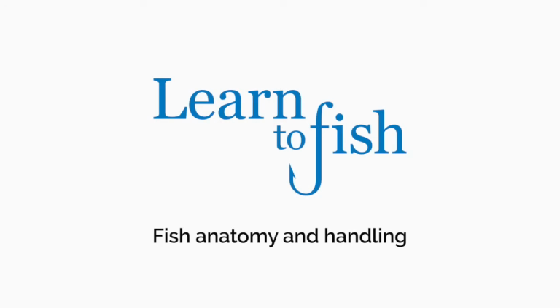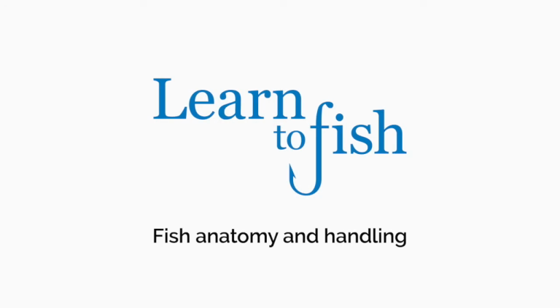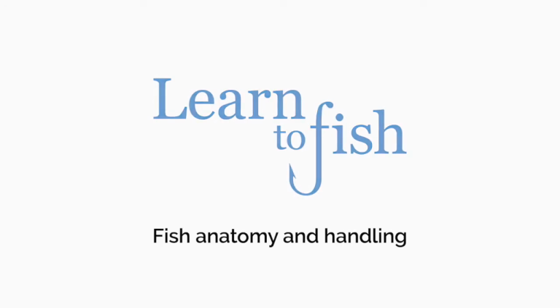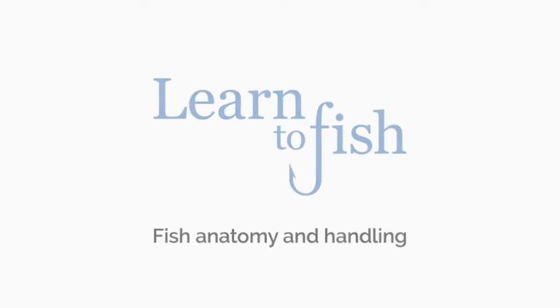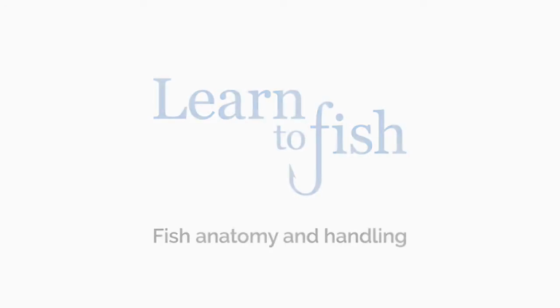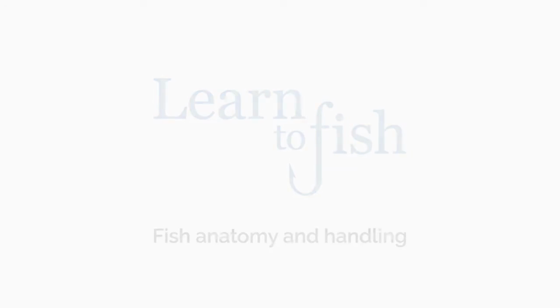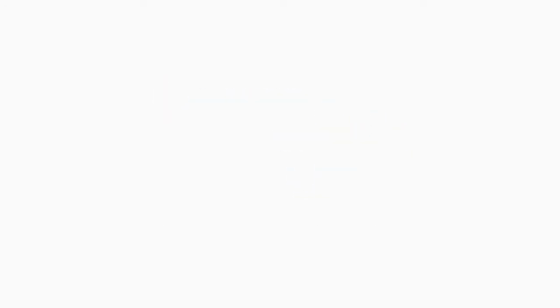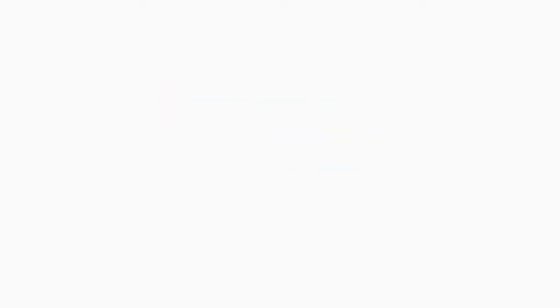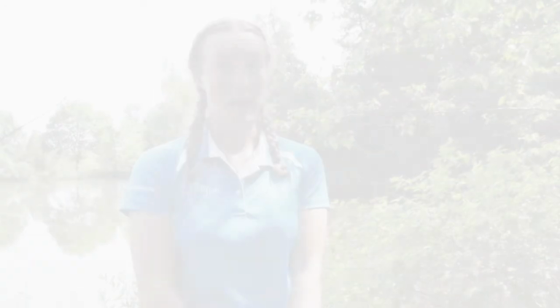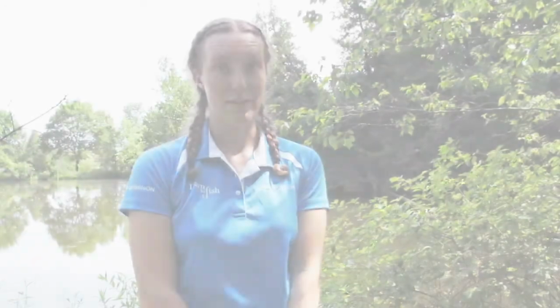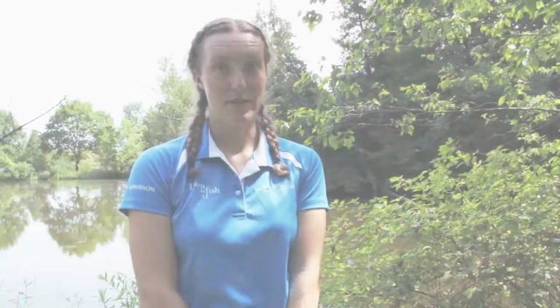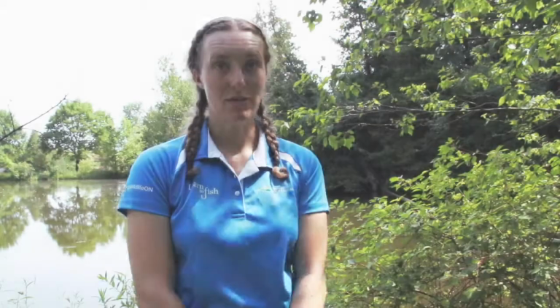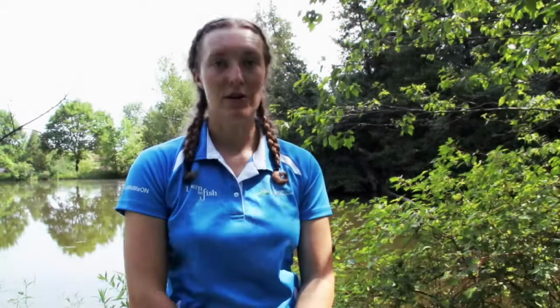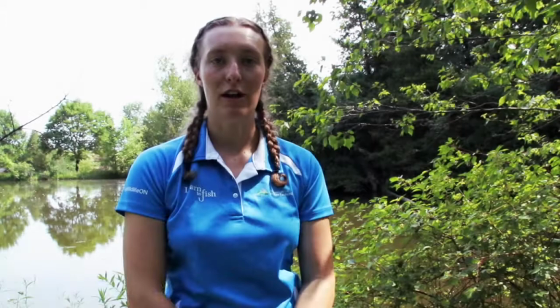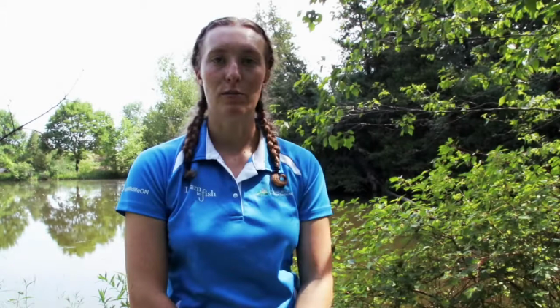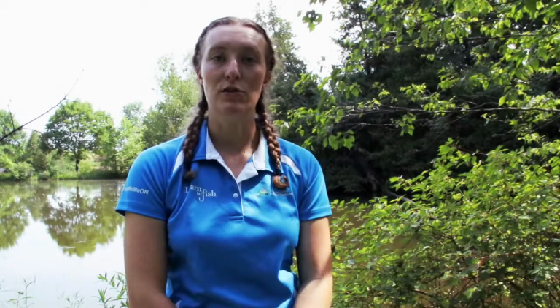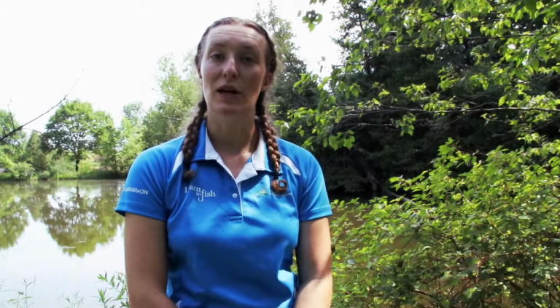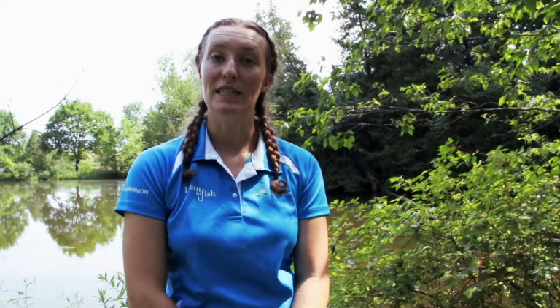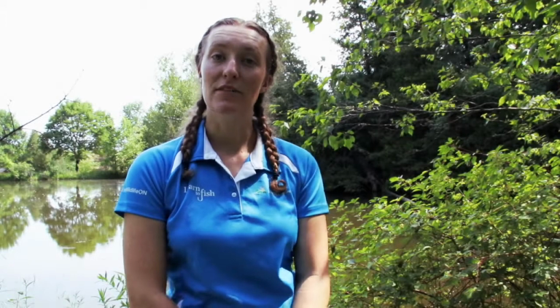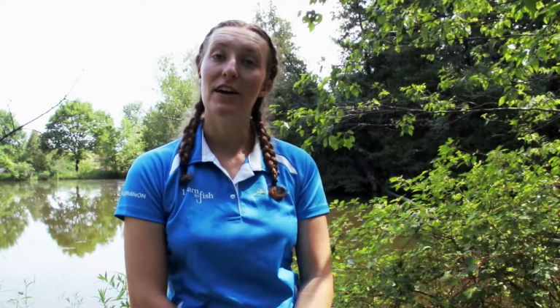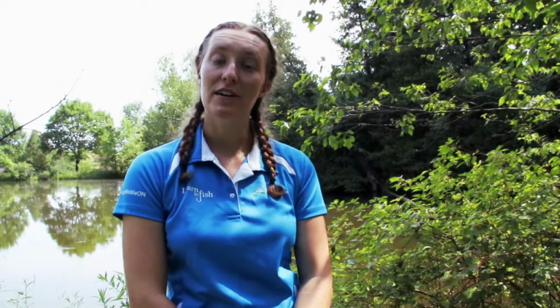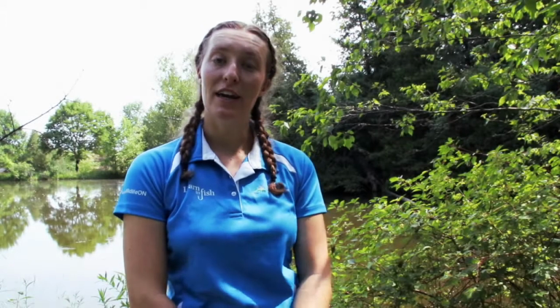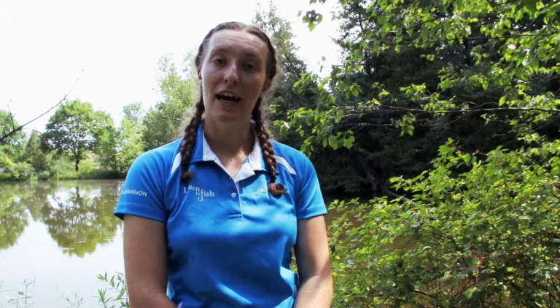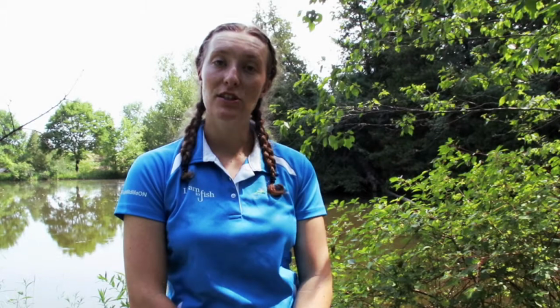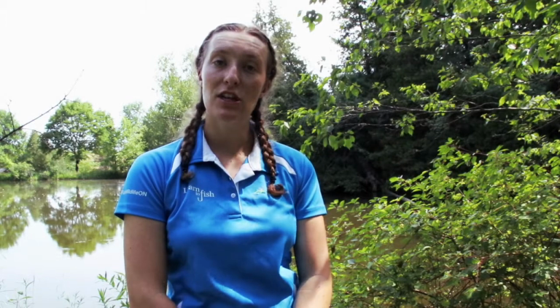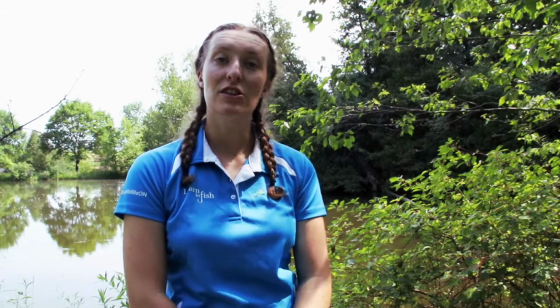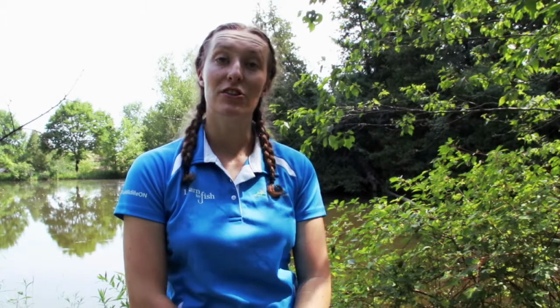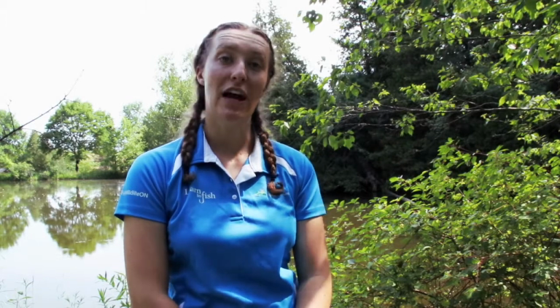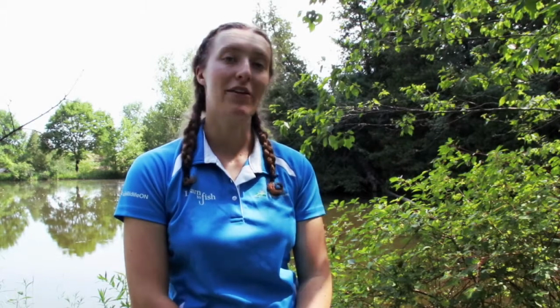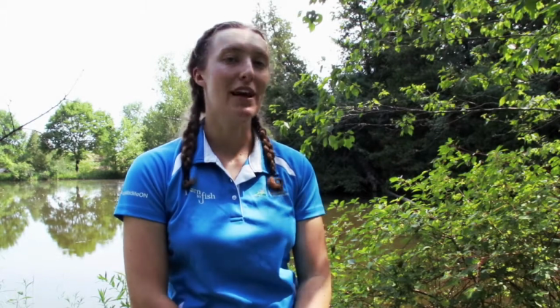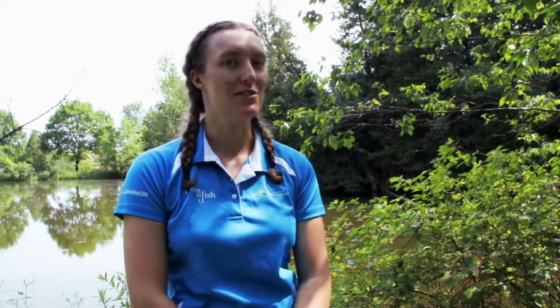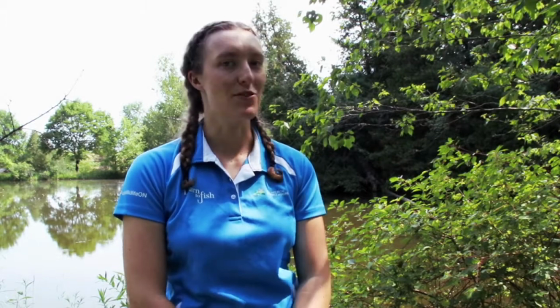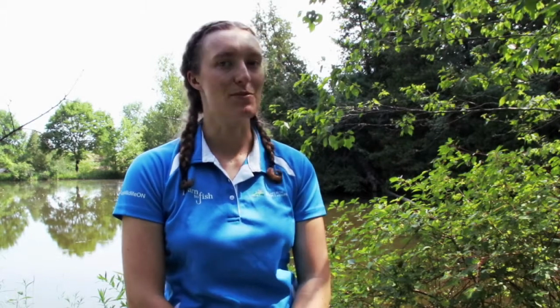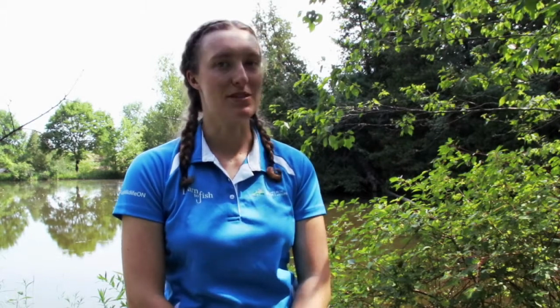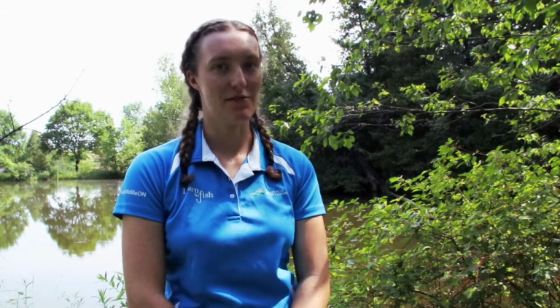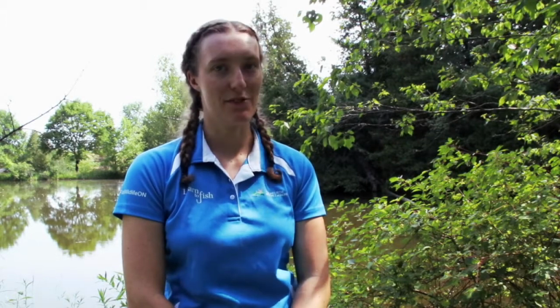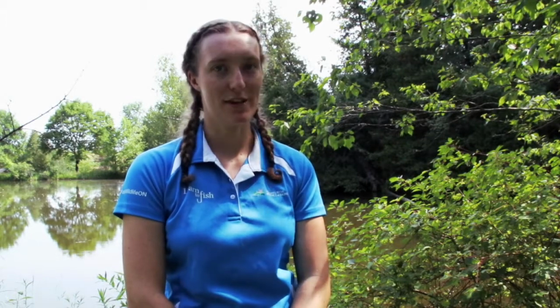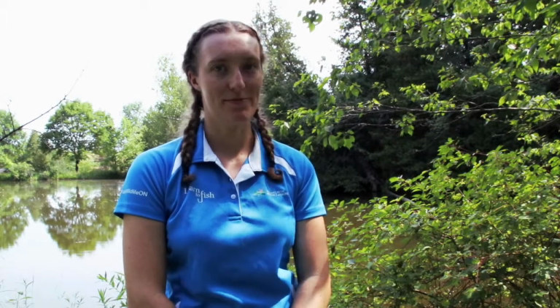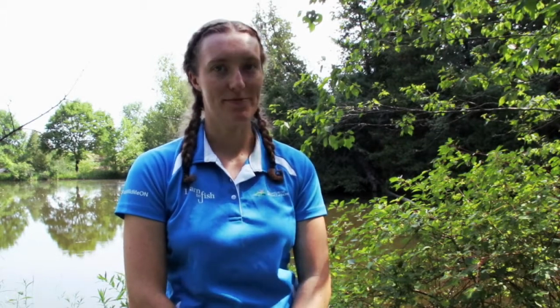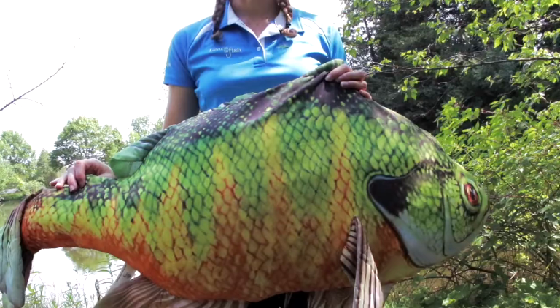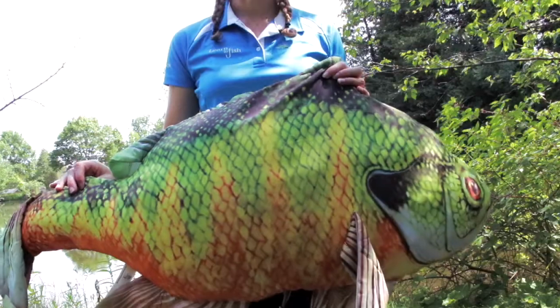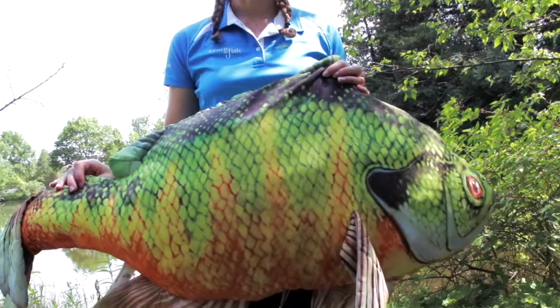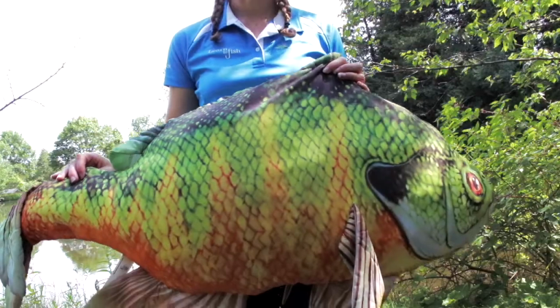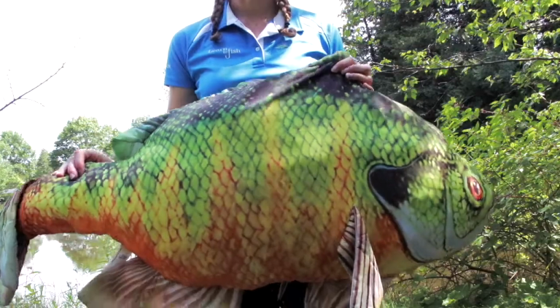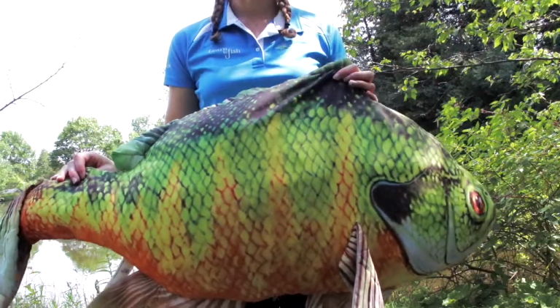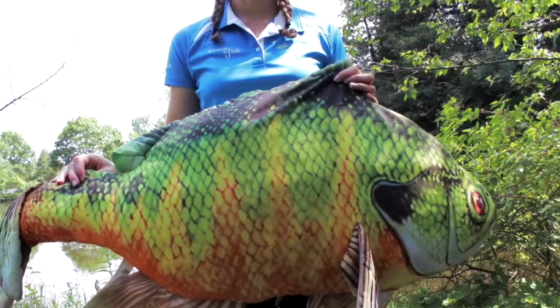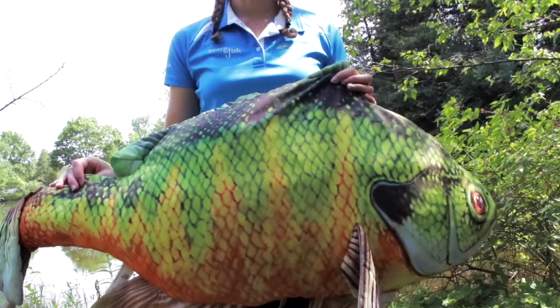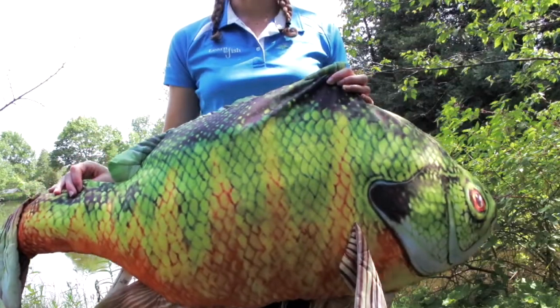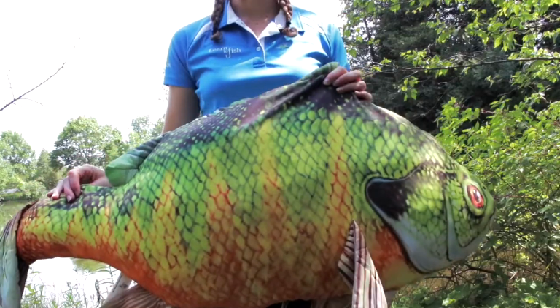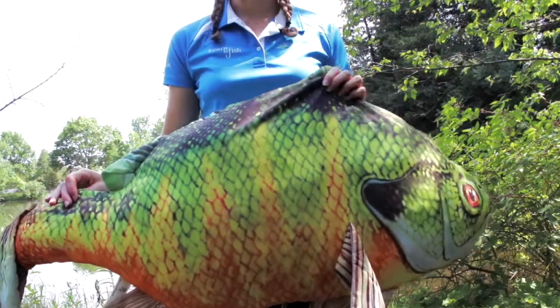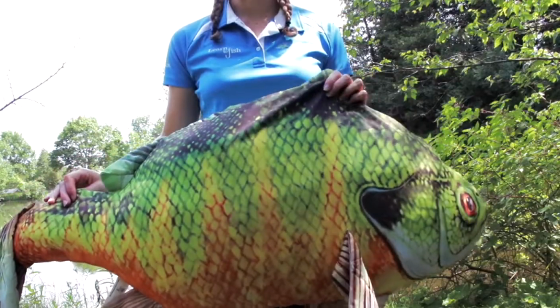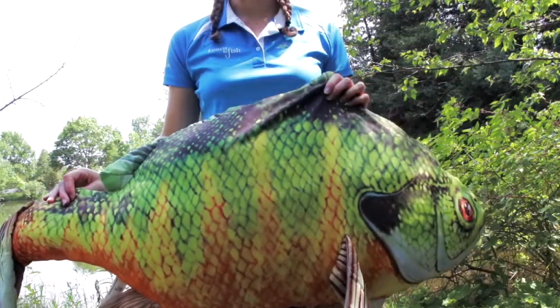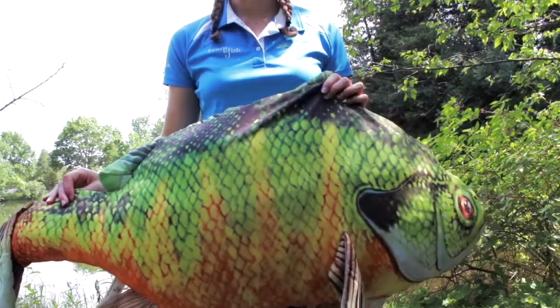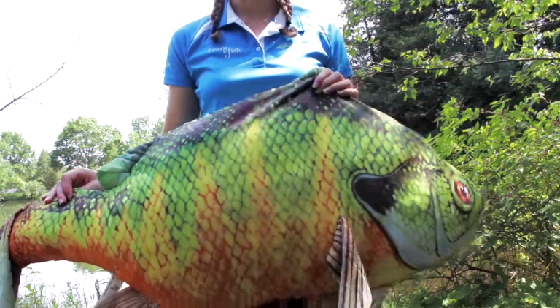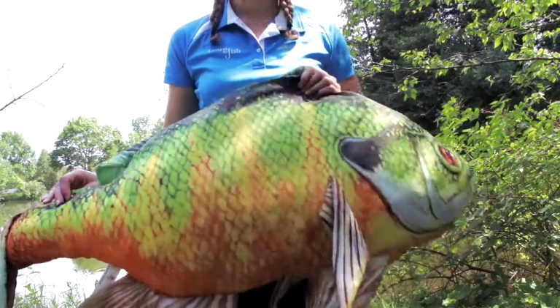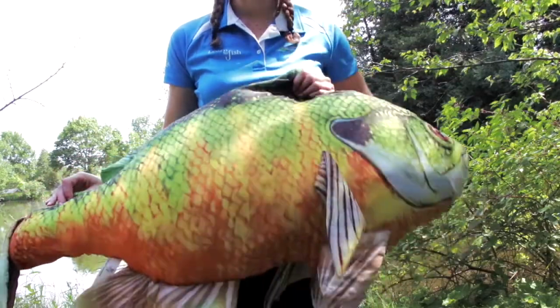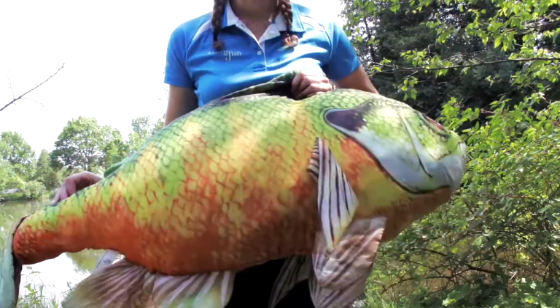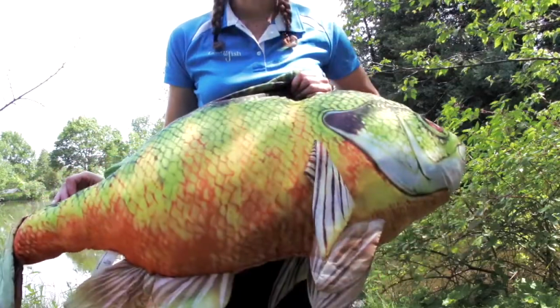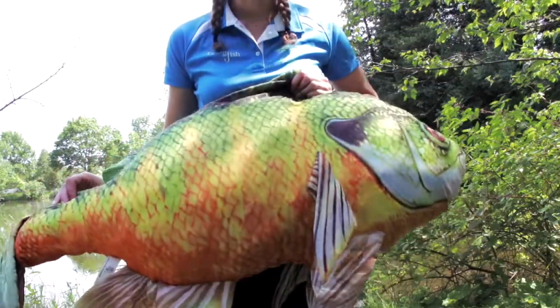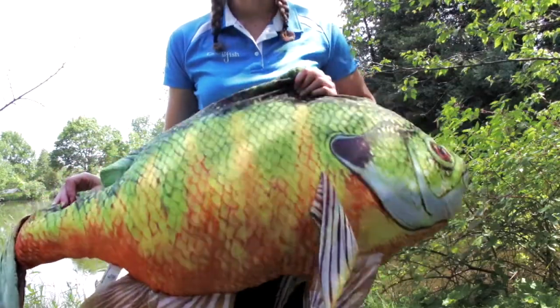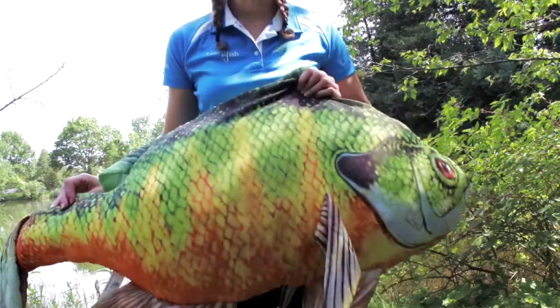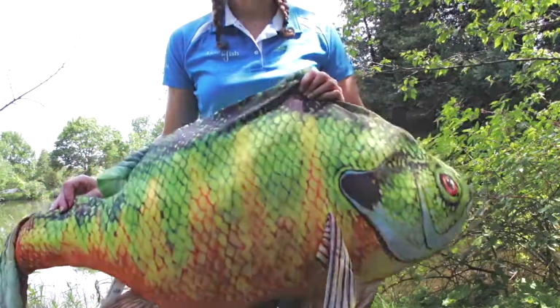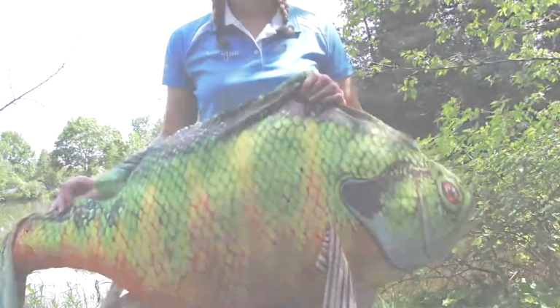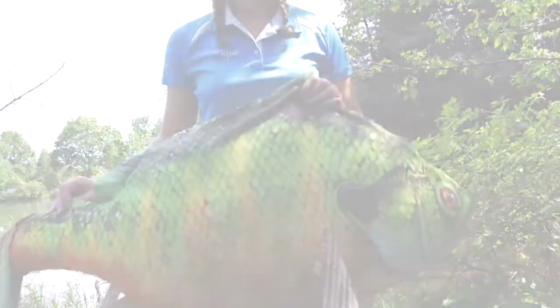Knowing your fish anatomy will help you to identify your catch and learn how to handle them safely. This is Sonny the Sunfish, and he's going to help me out today.